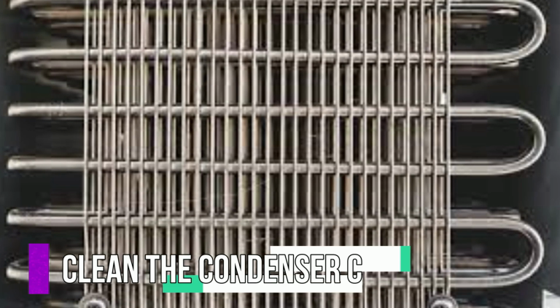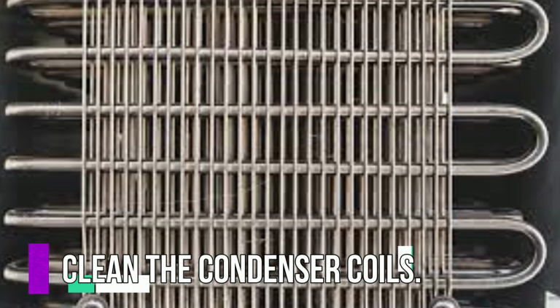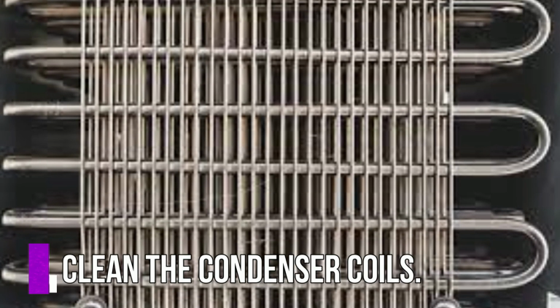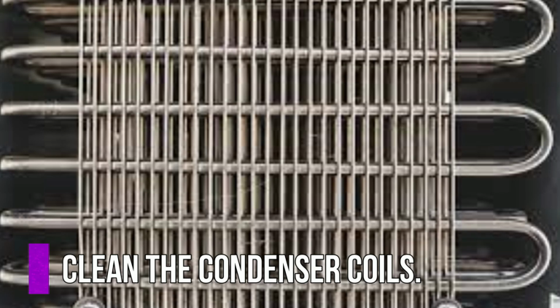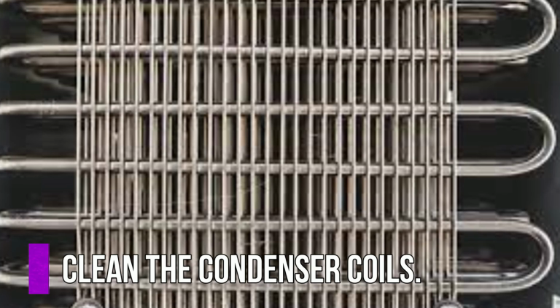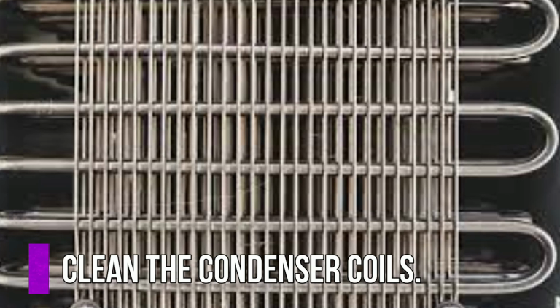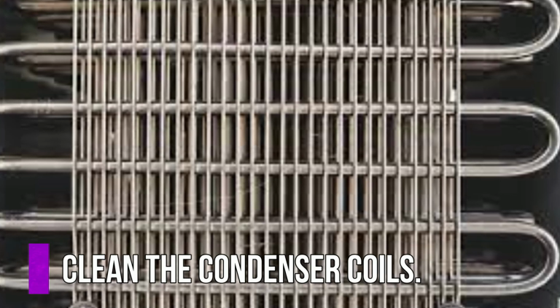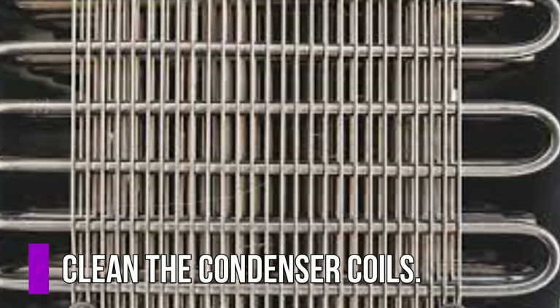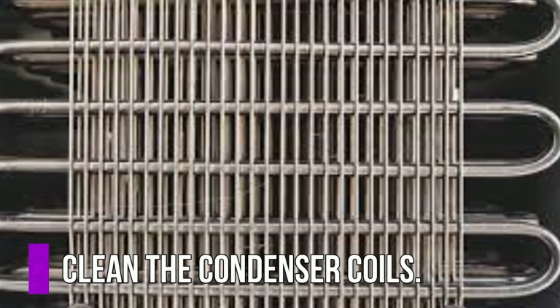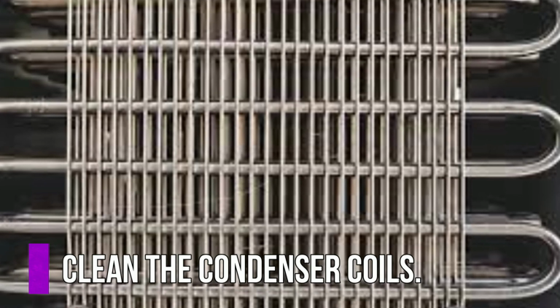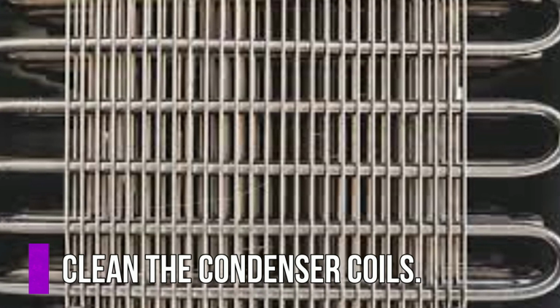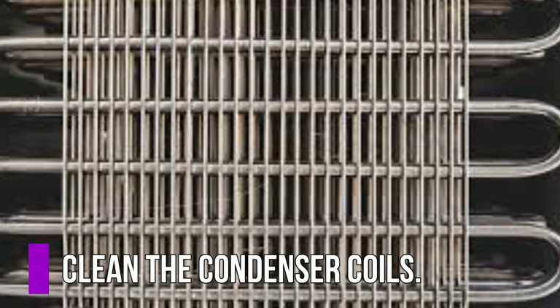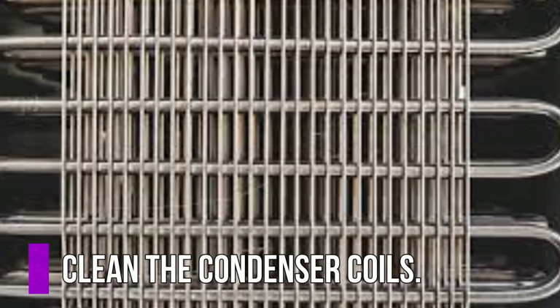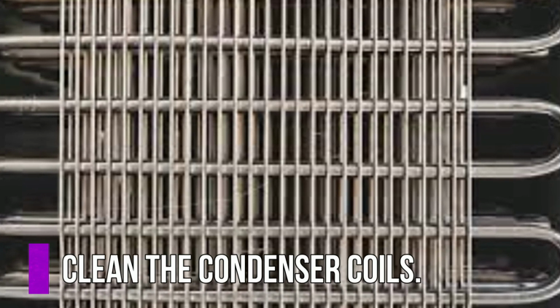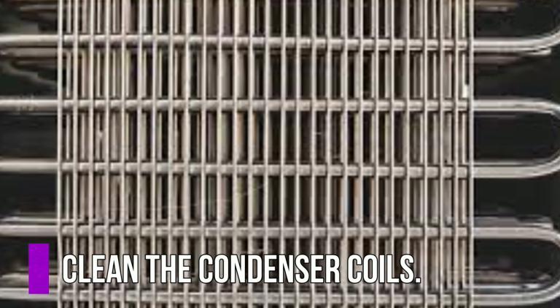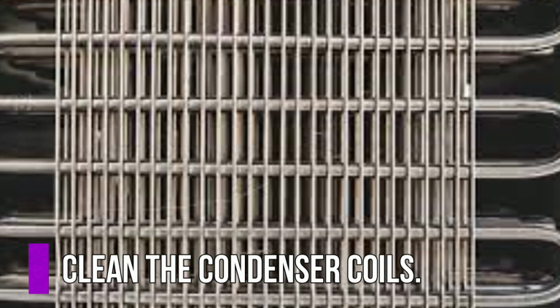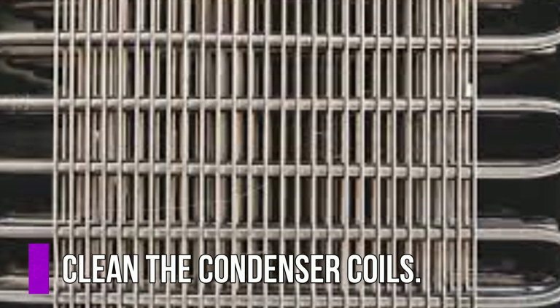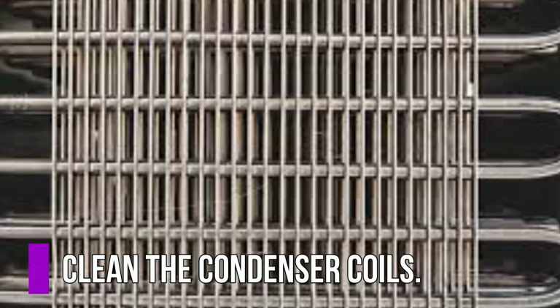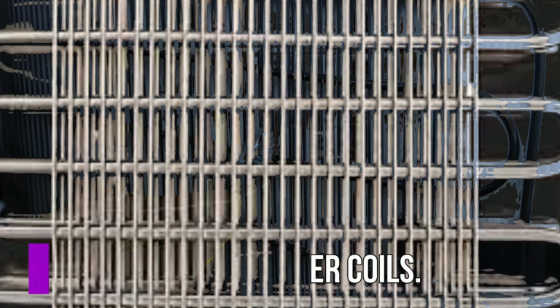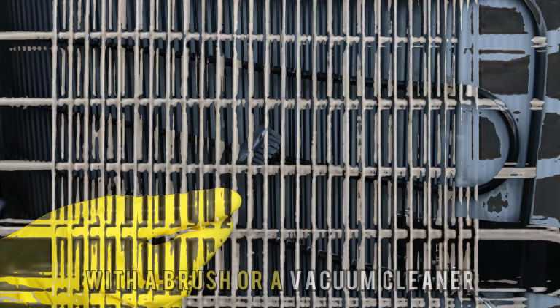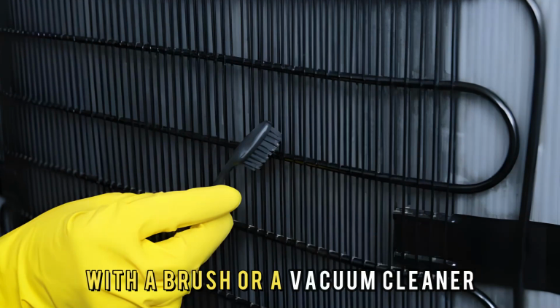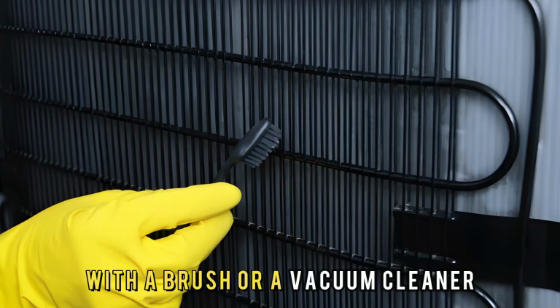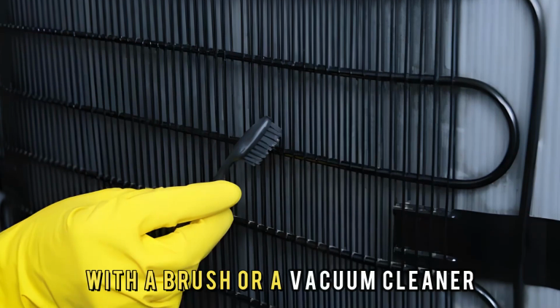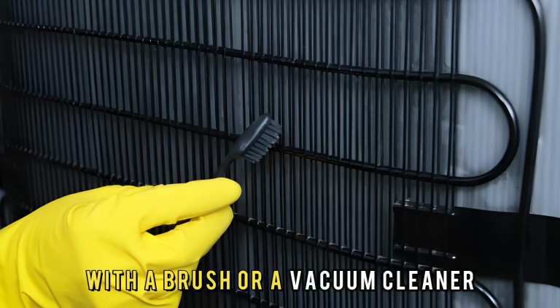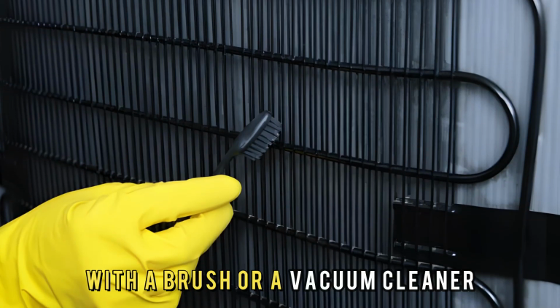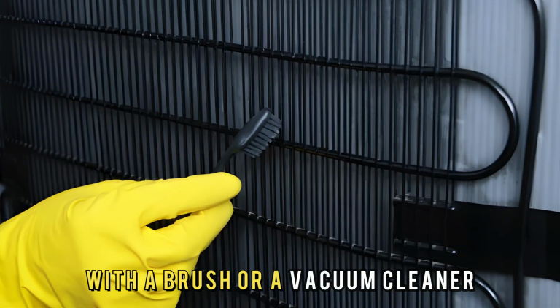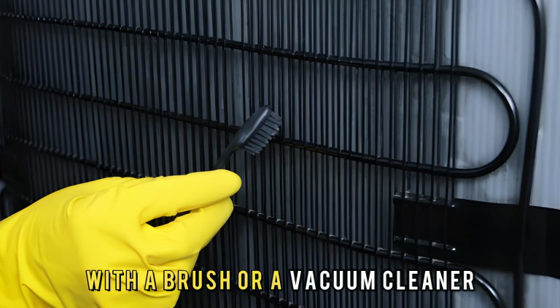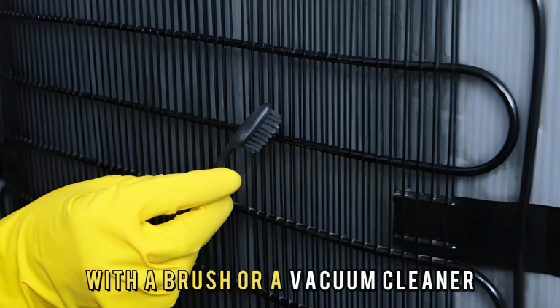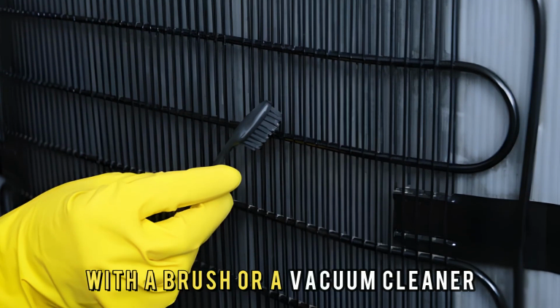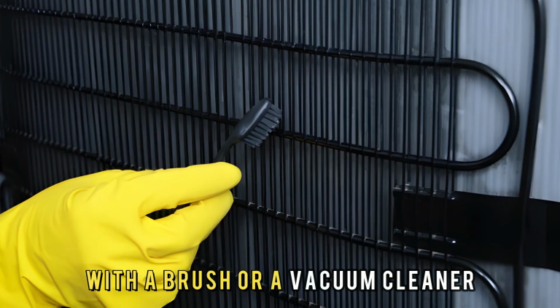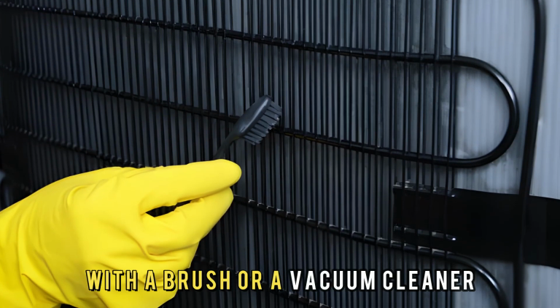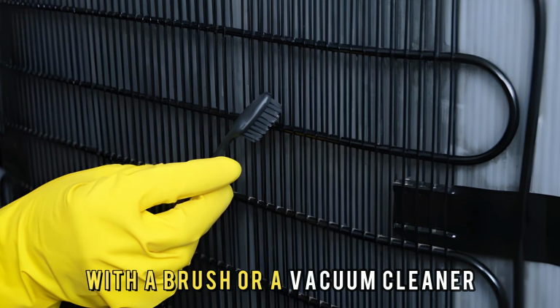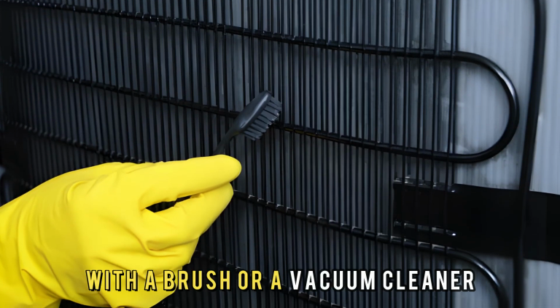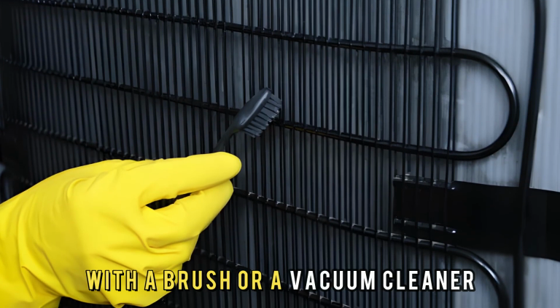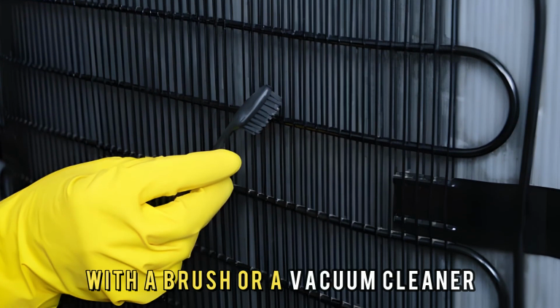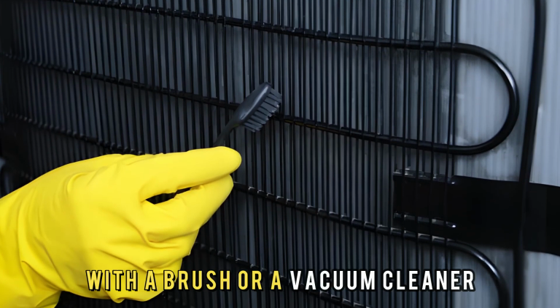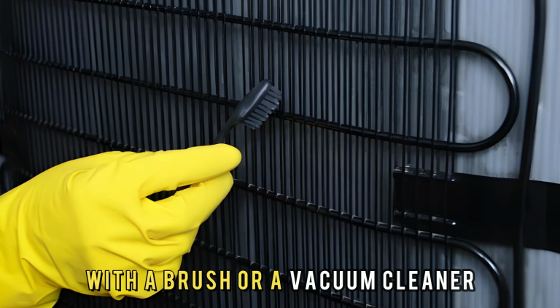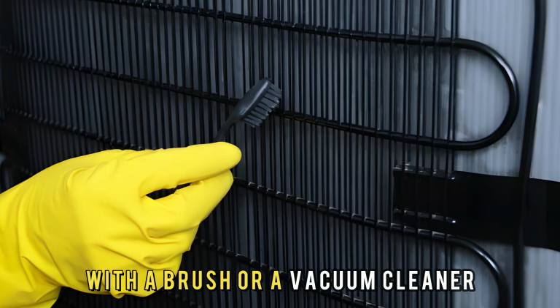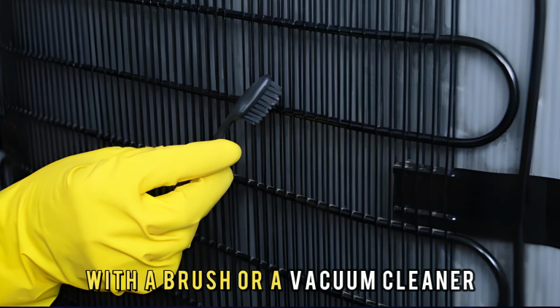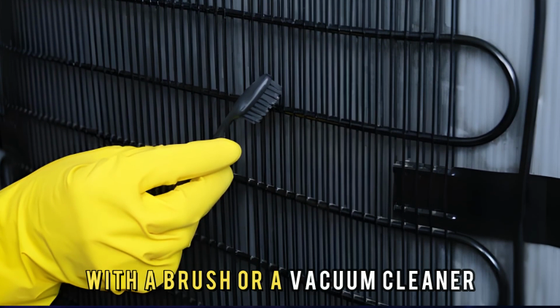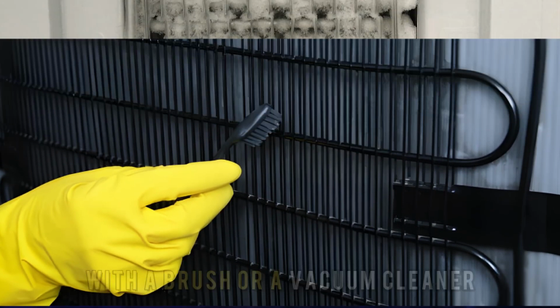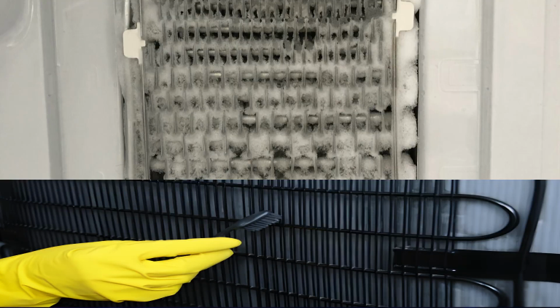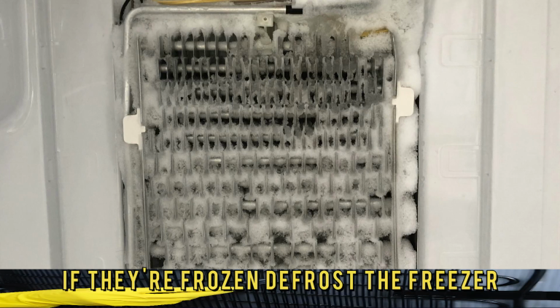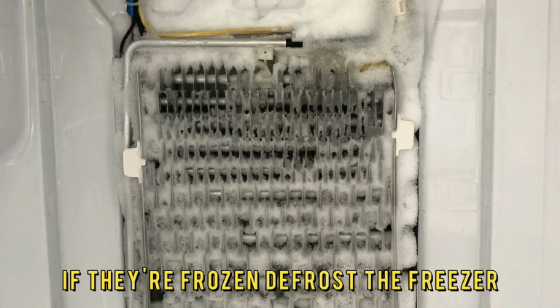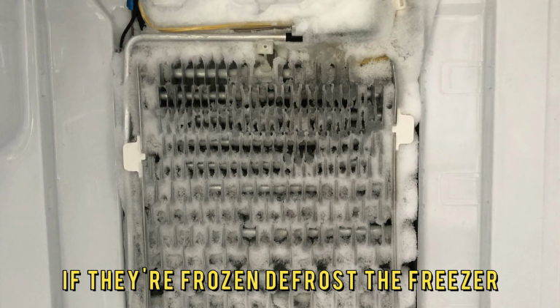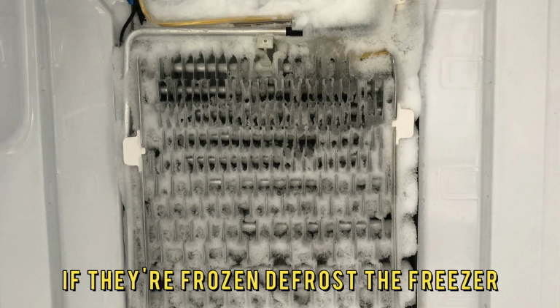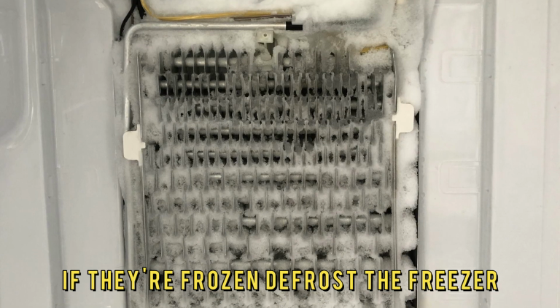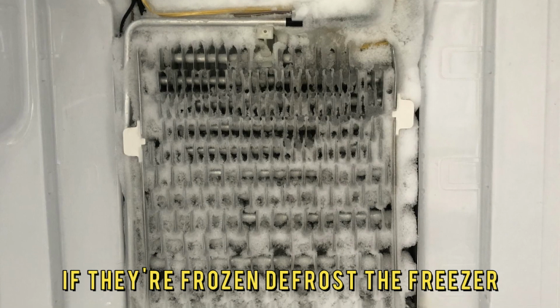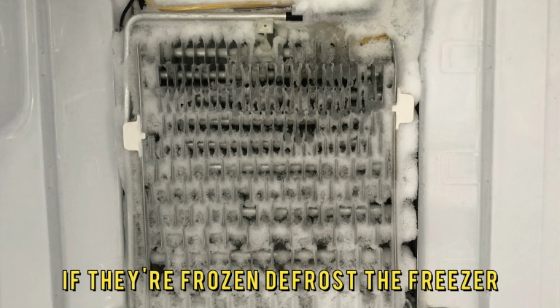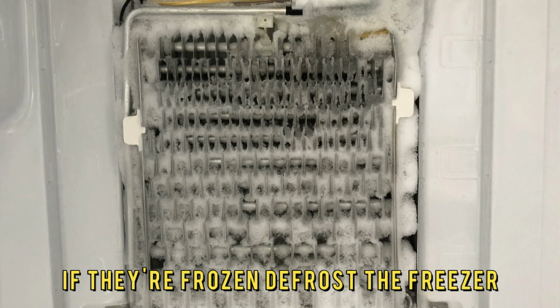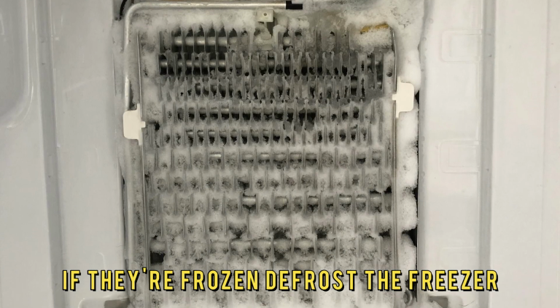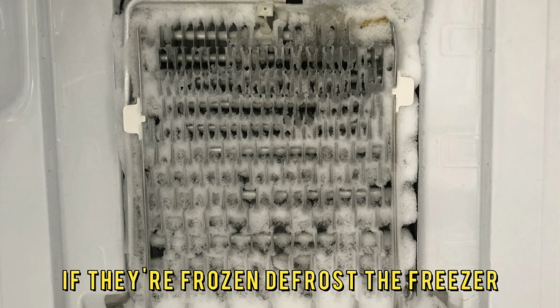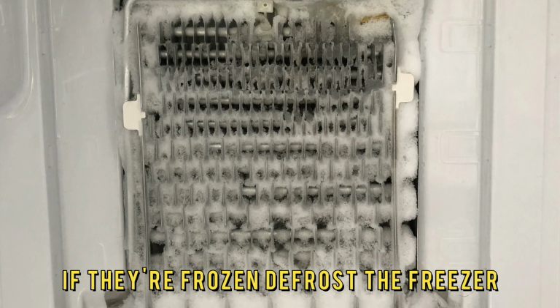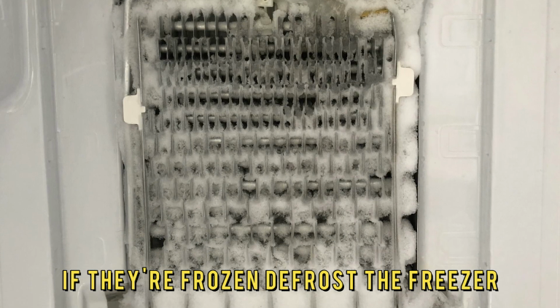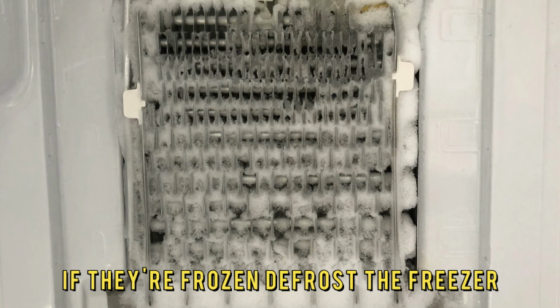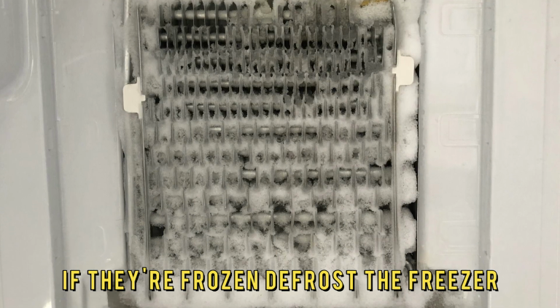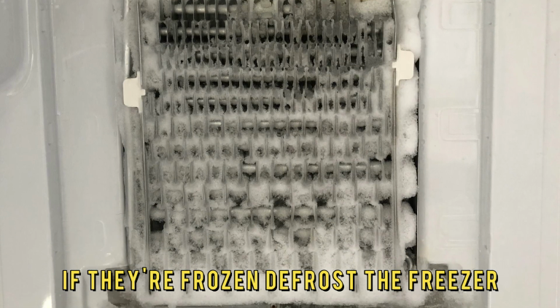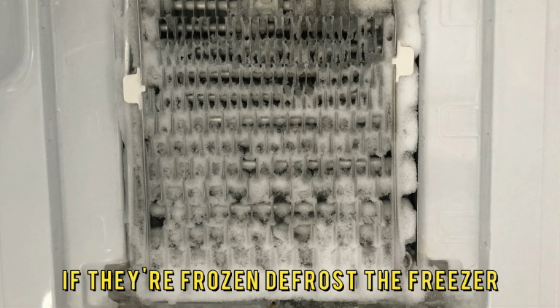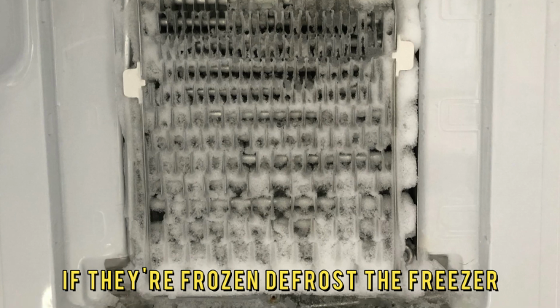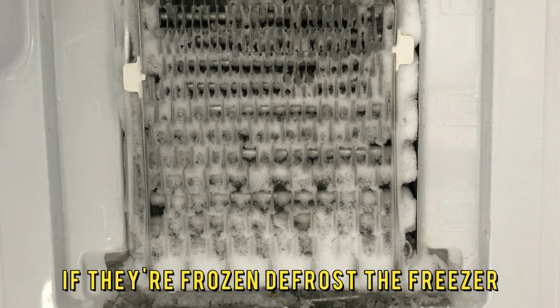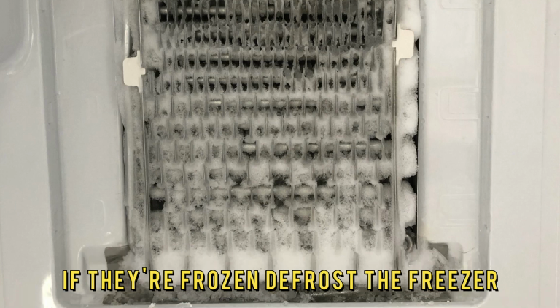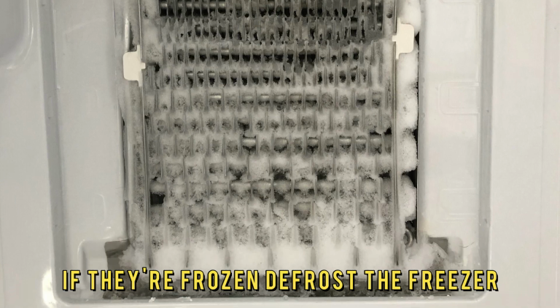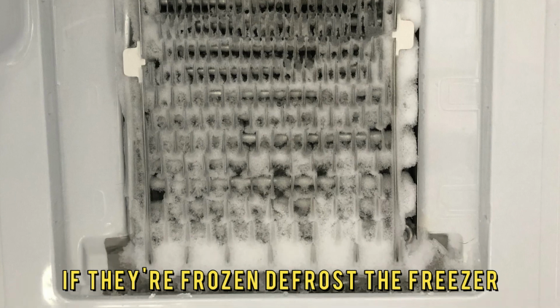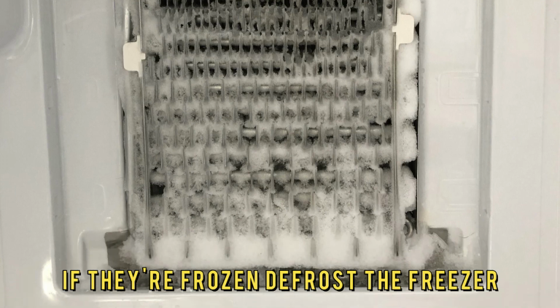Clean the condenser coils with a brush or a vacuum cleaner. If they're frozen, defrost the freezer.